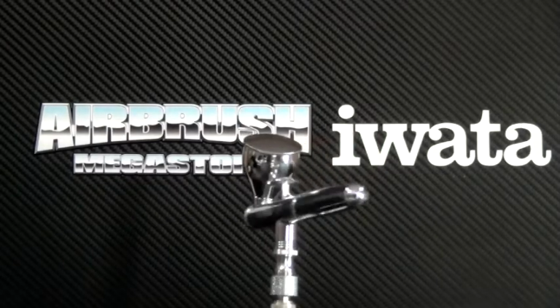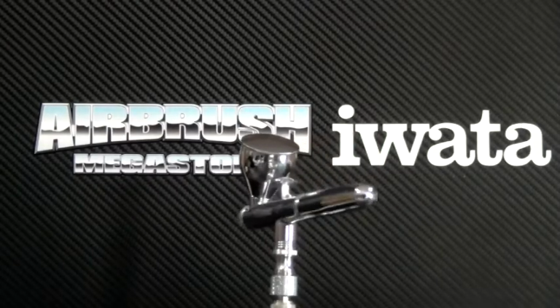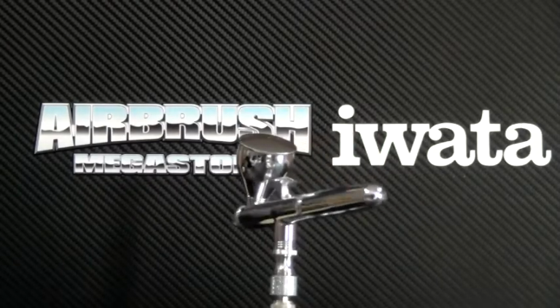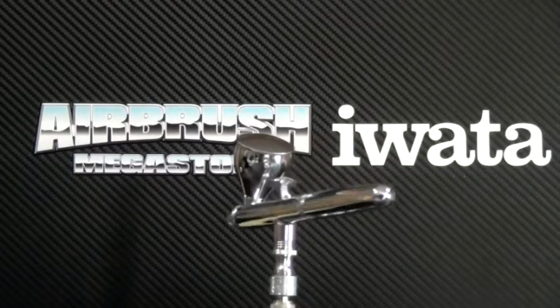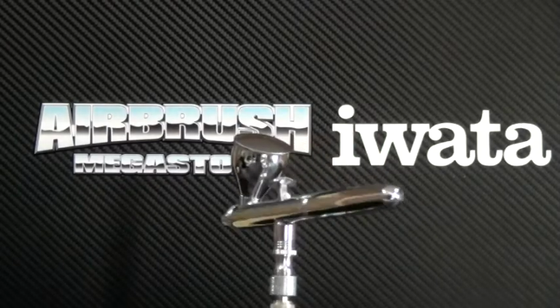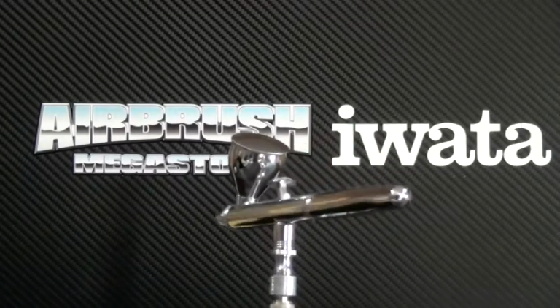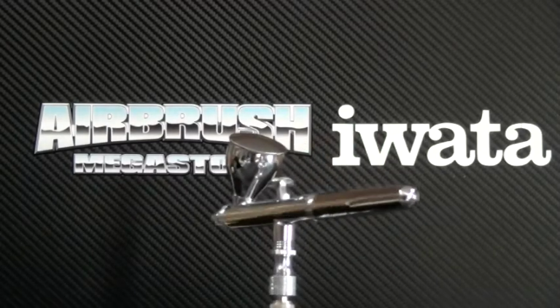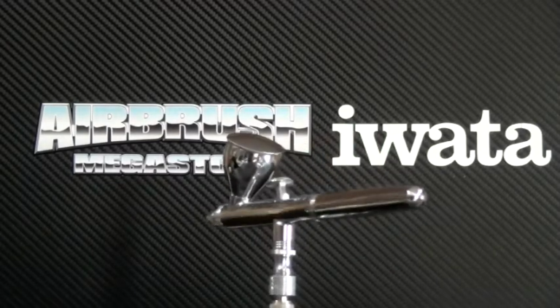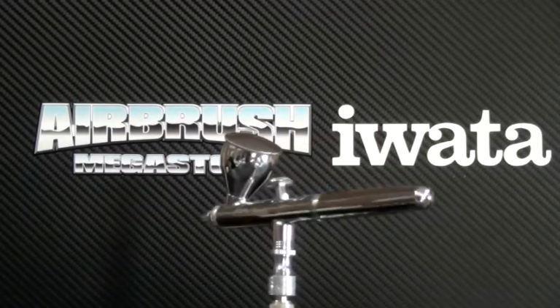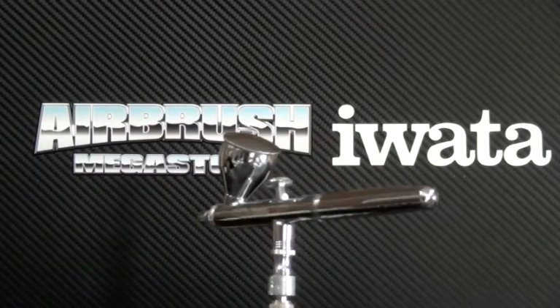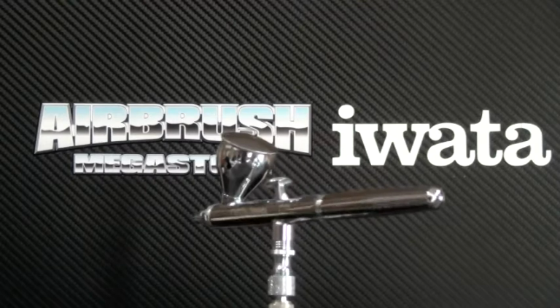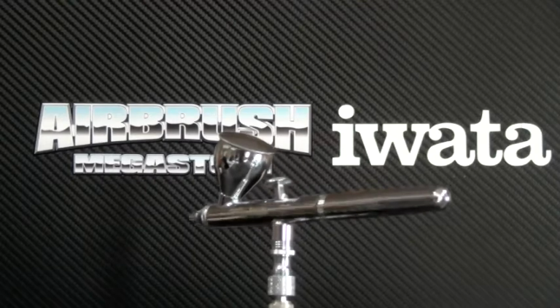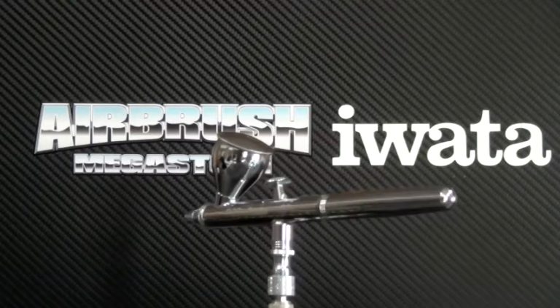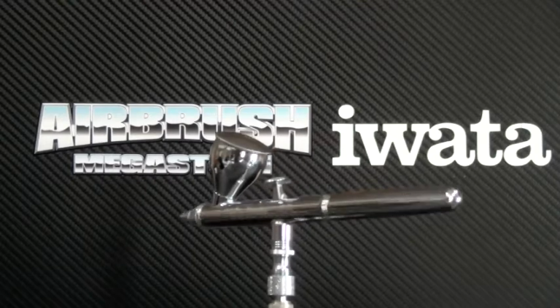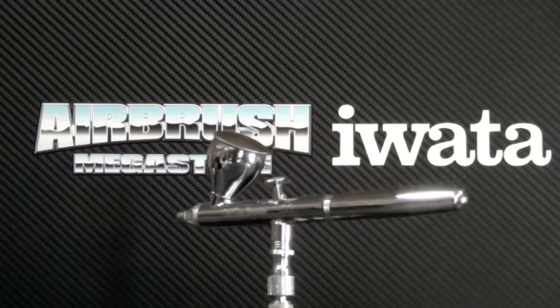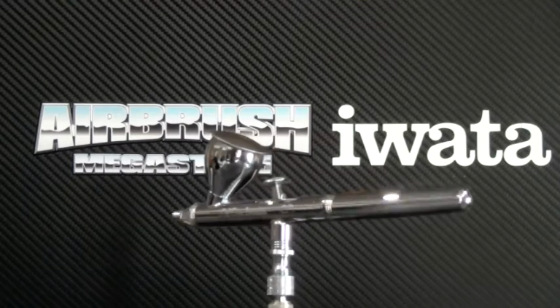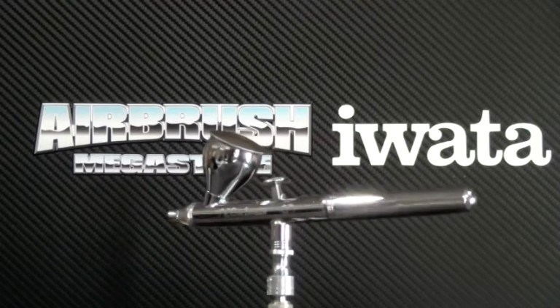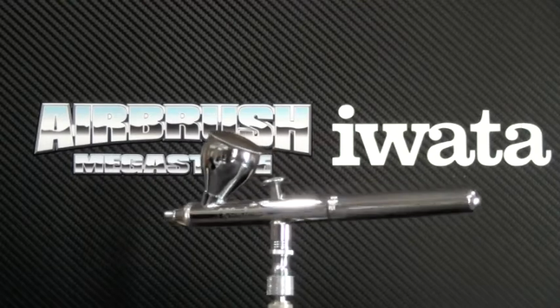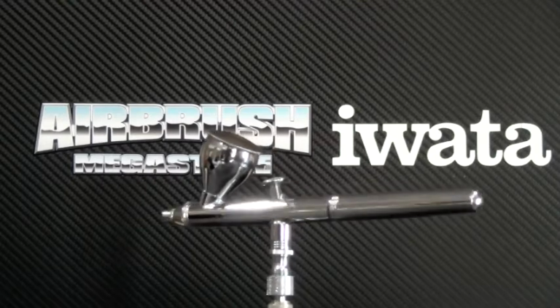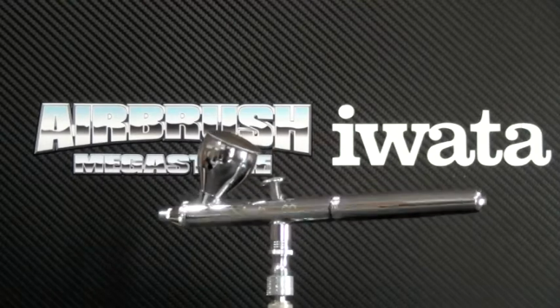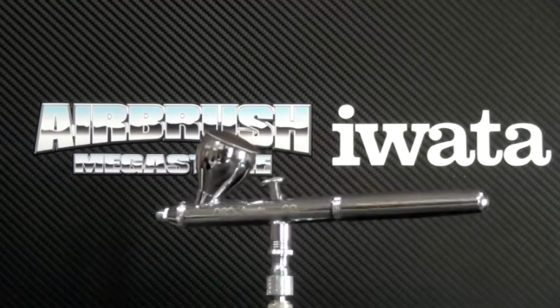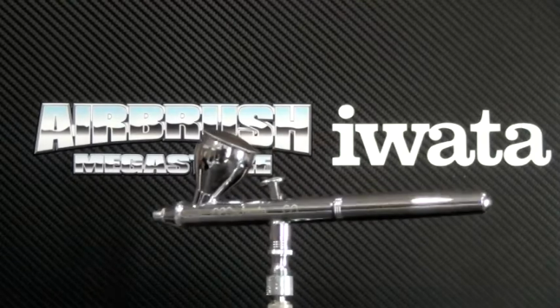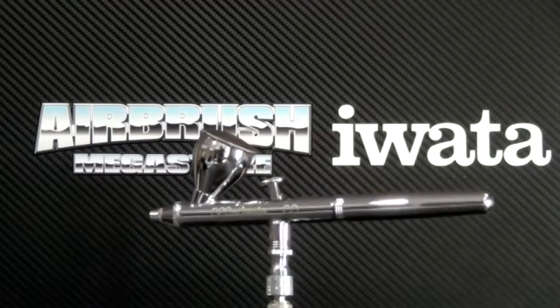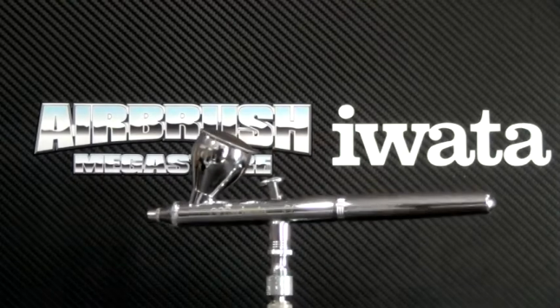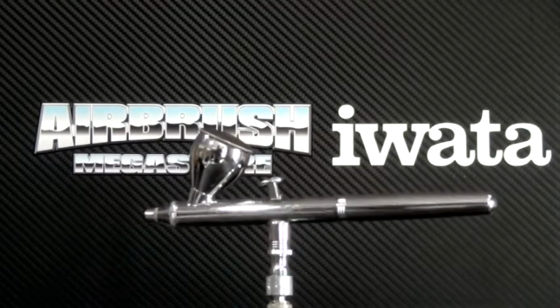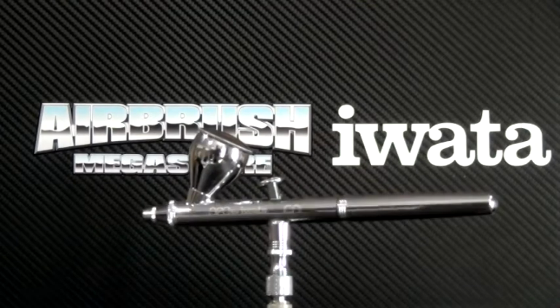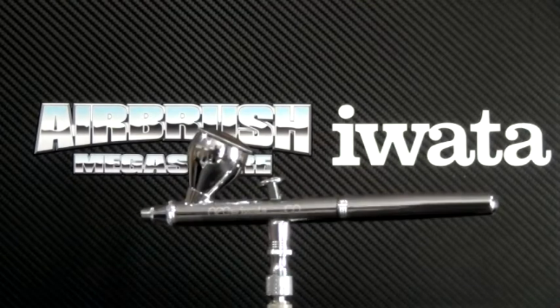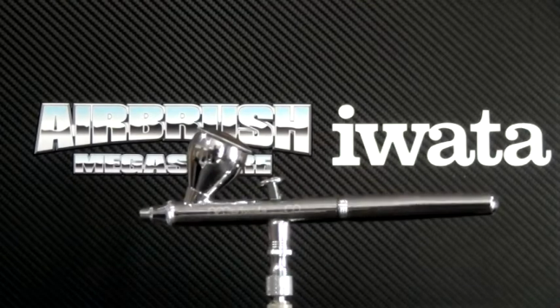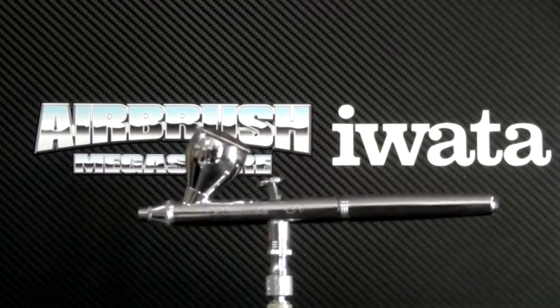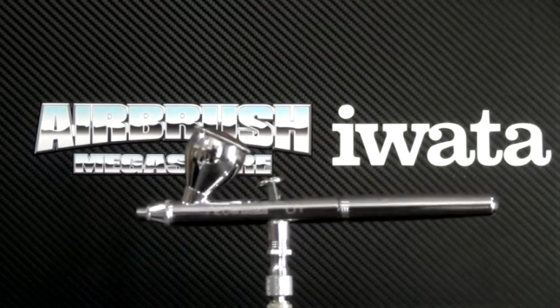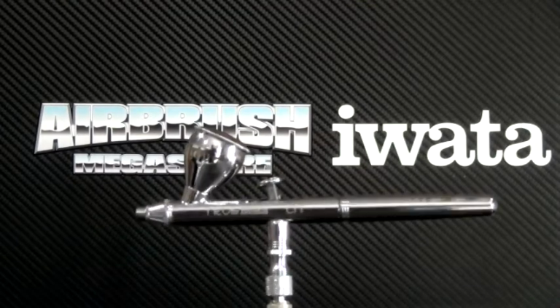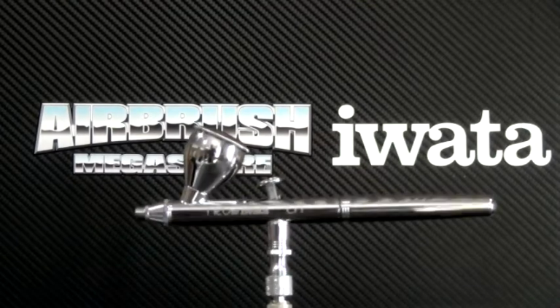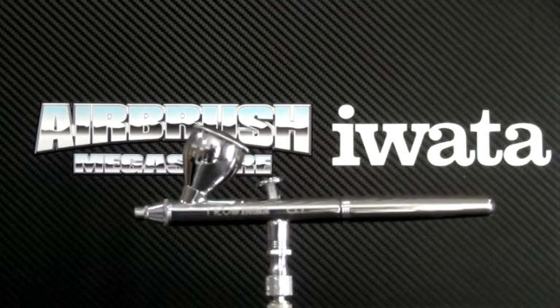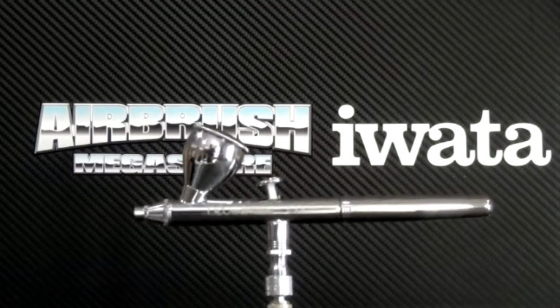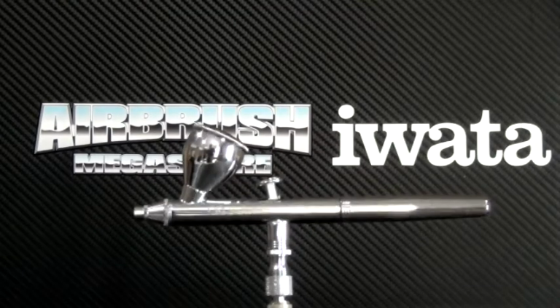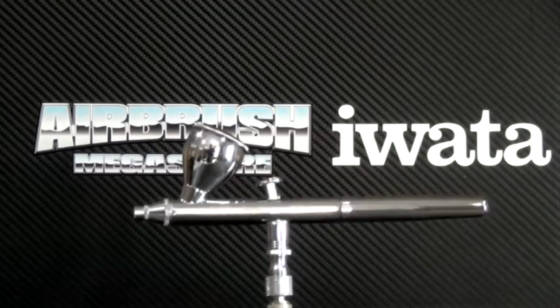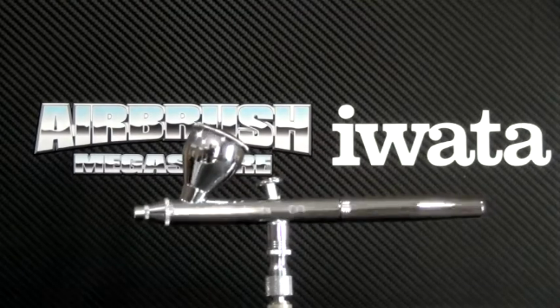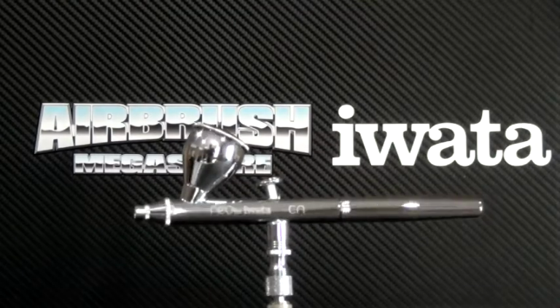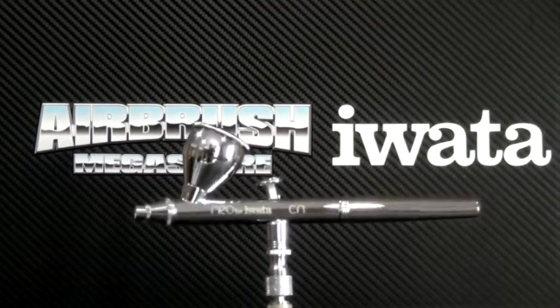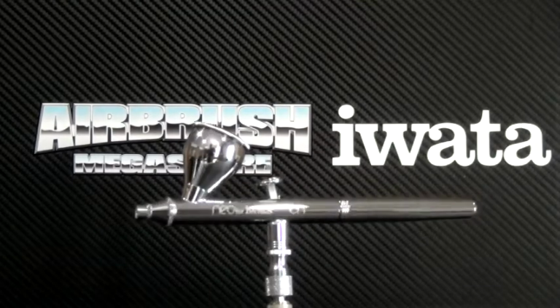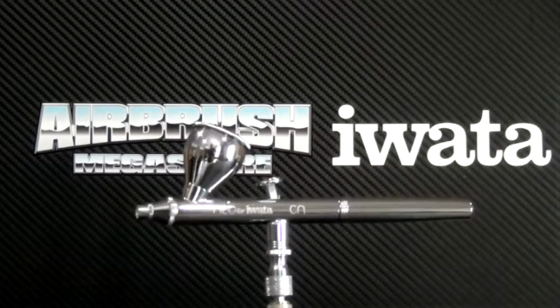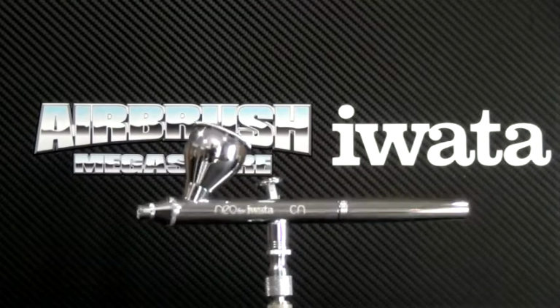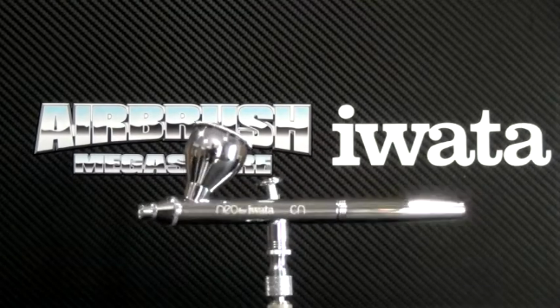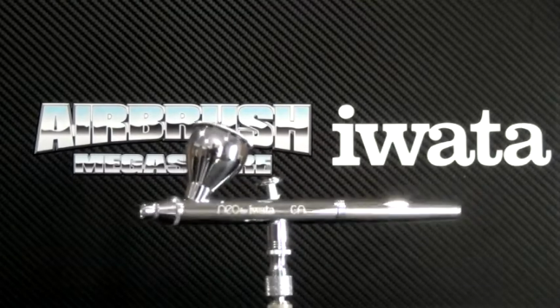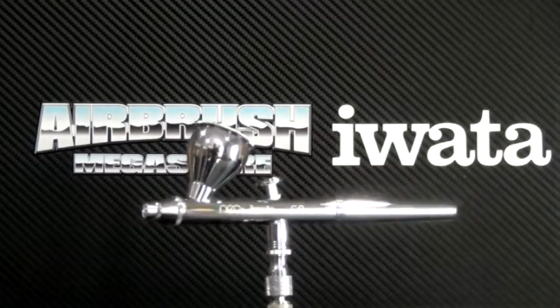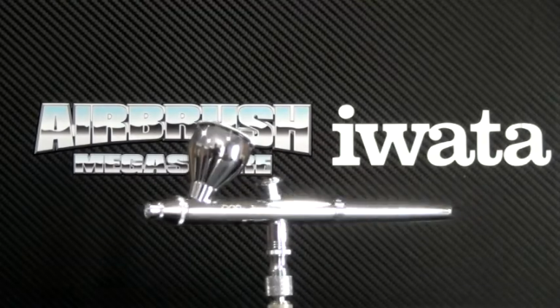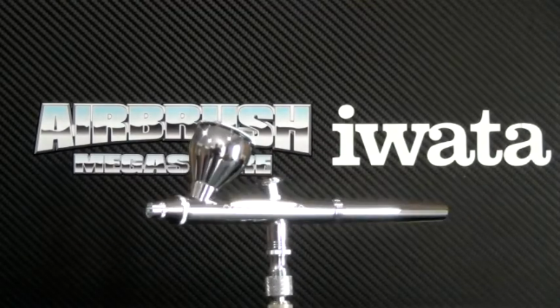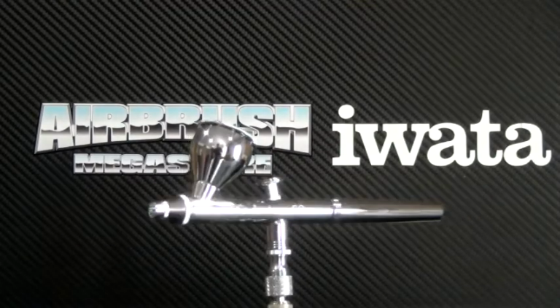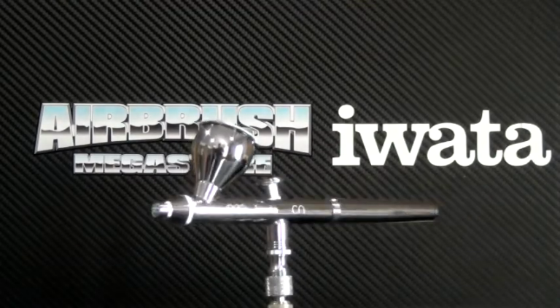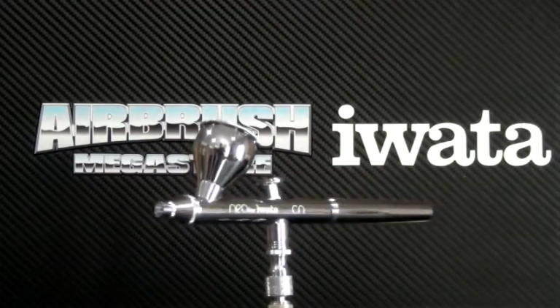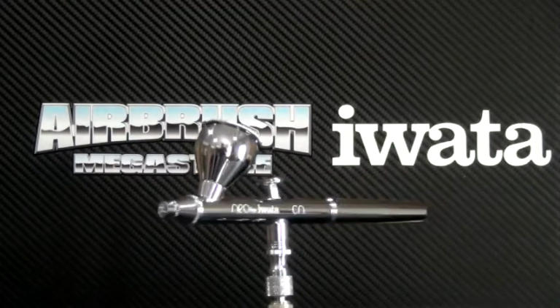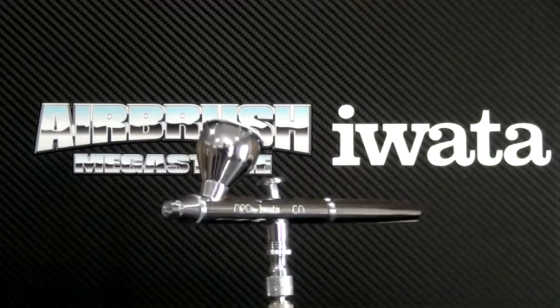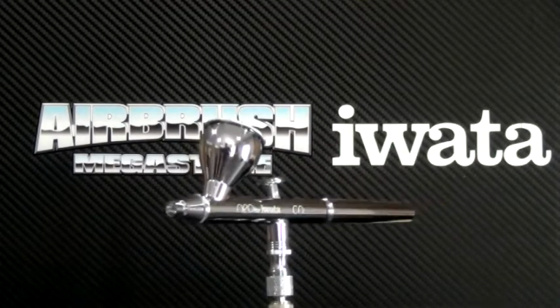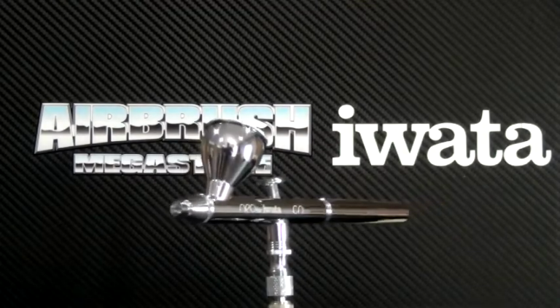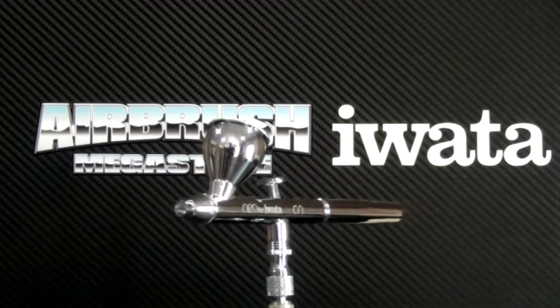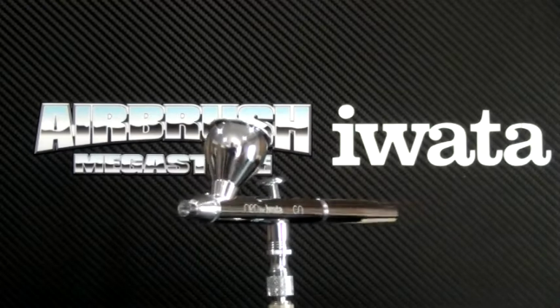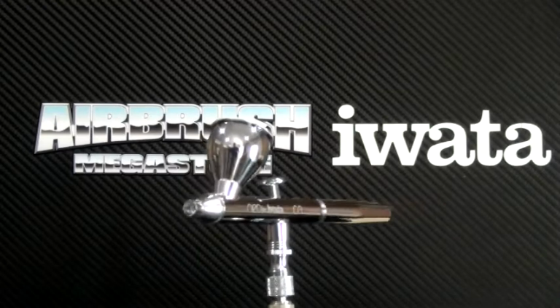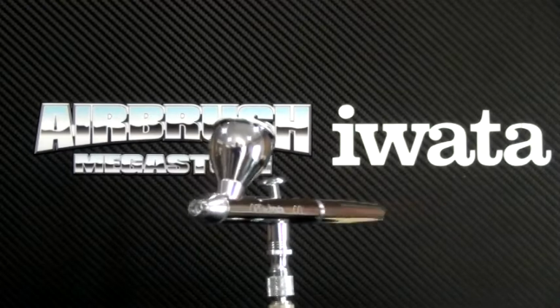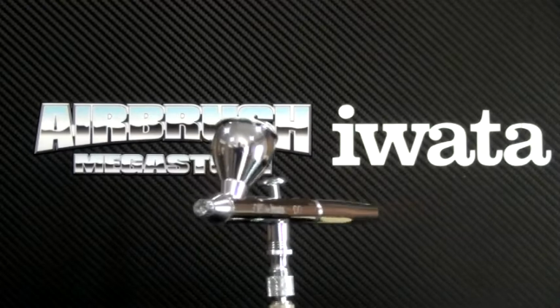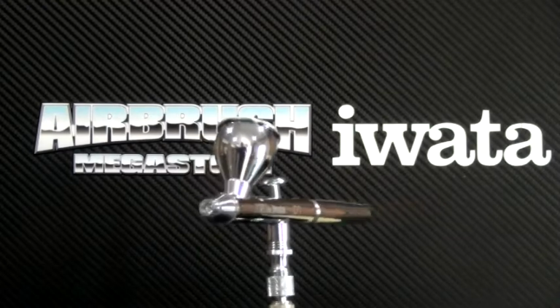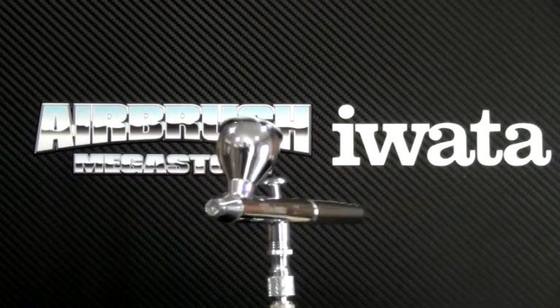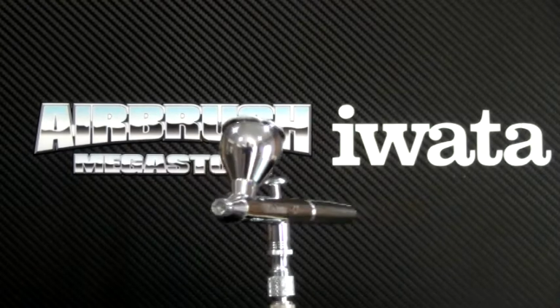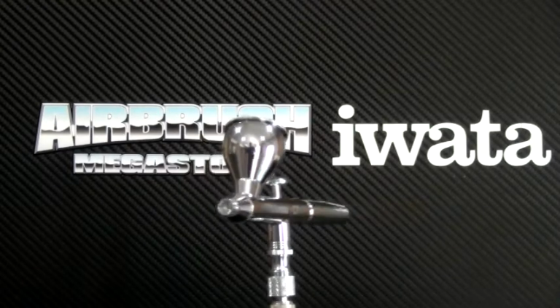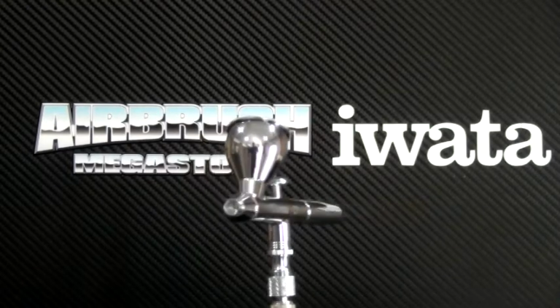This airbrush is covered by a one-year Australia-wide structural warranty, upheld by Anastai Wata, the Australian importer.